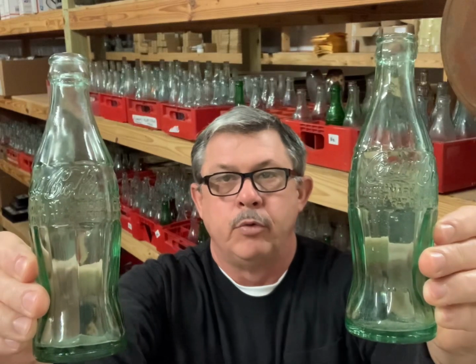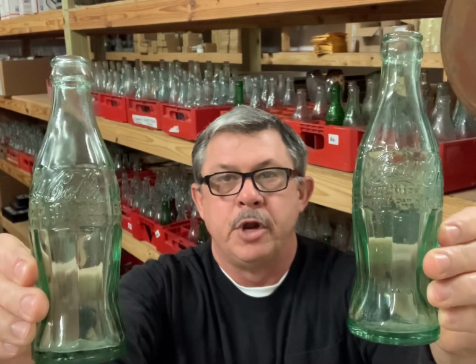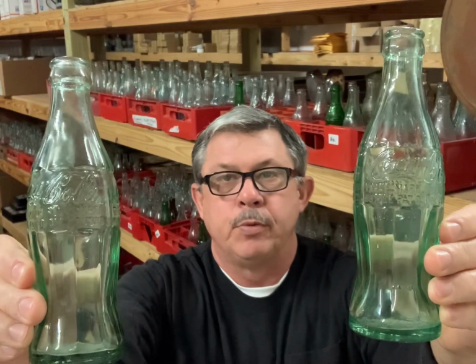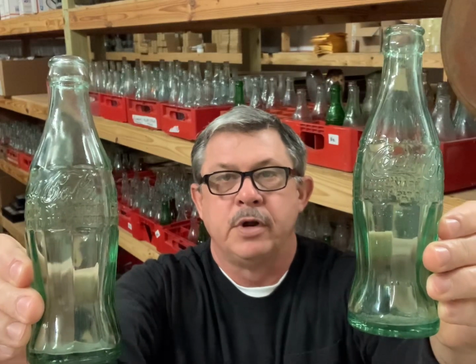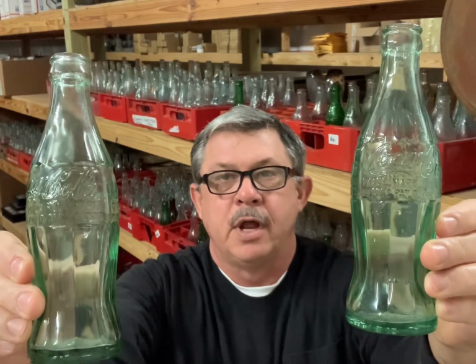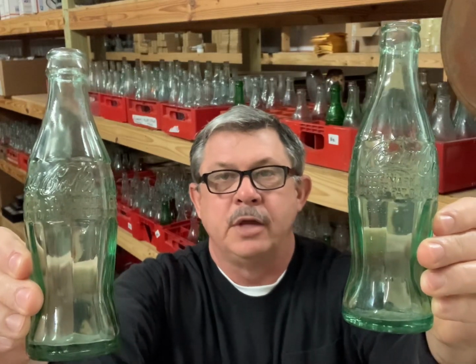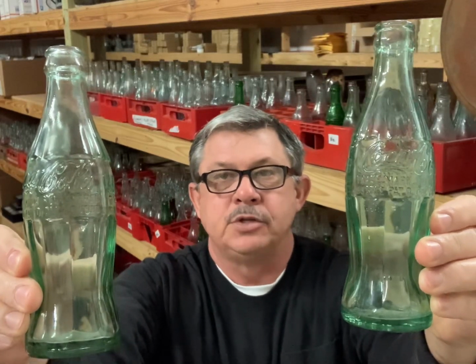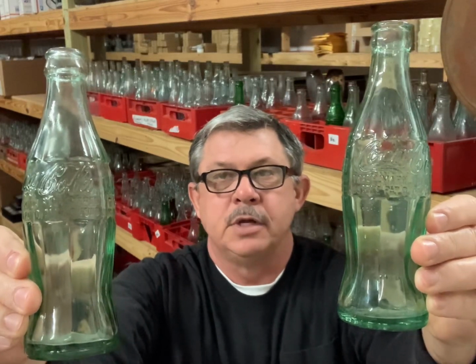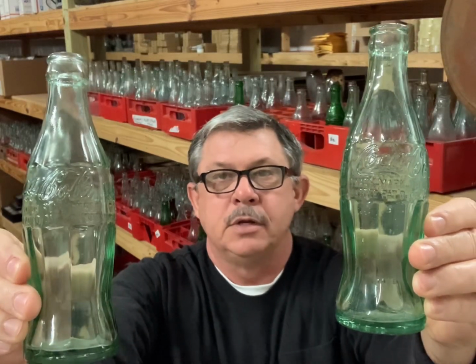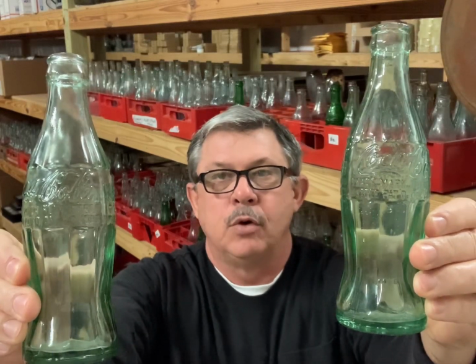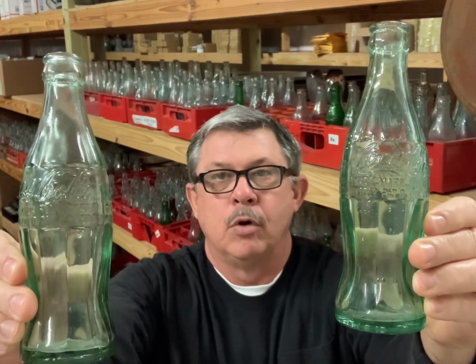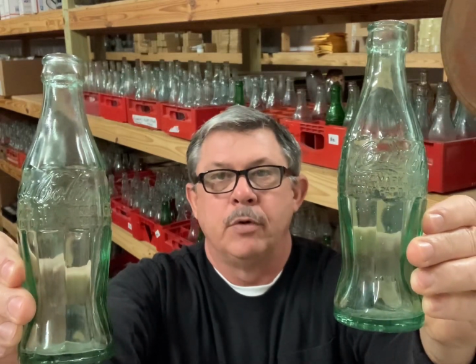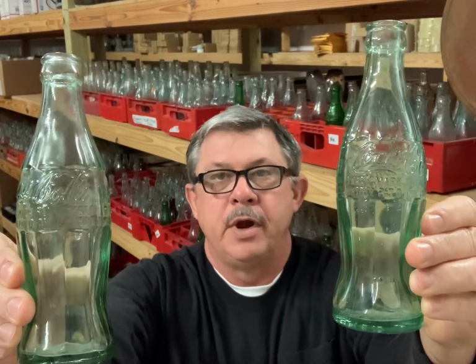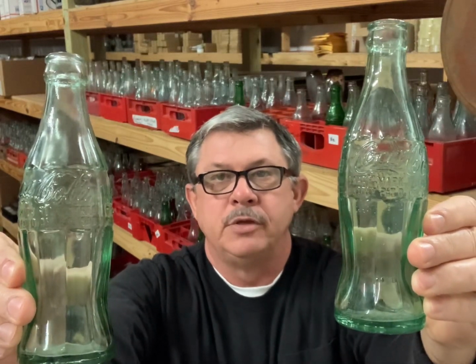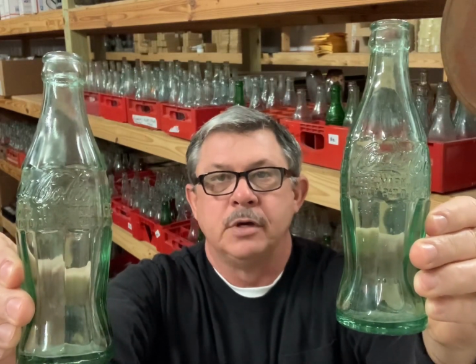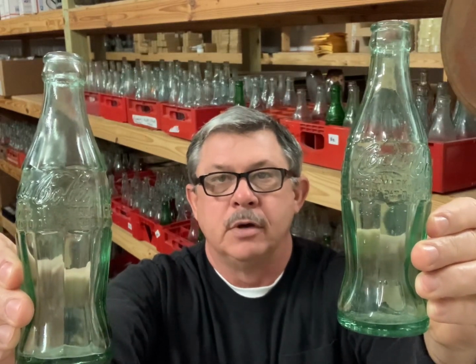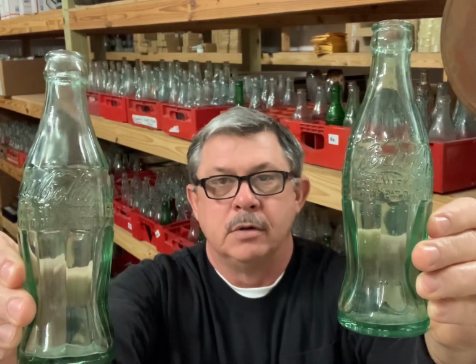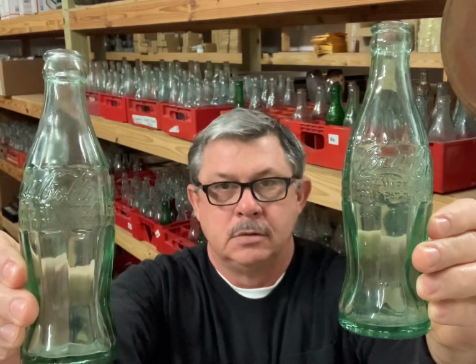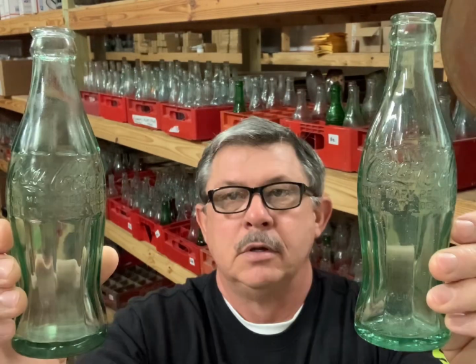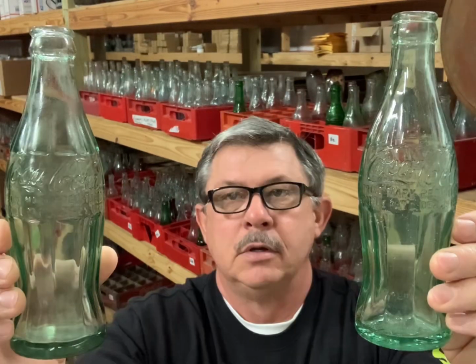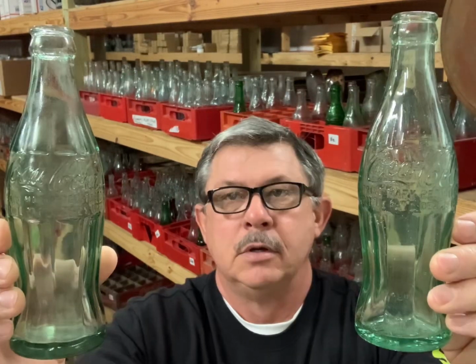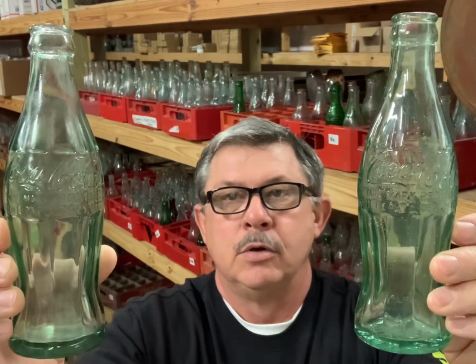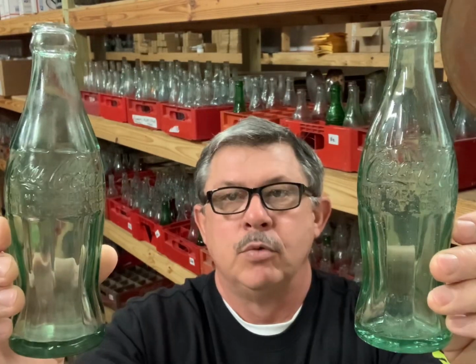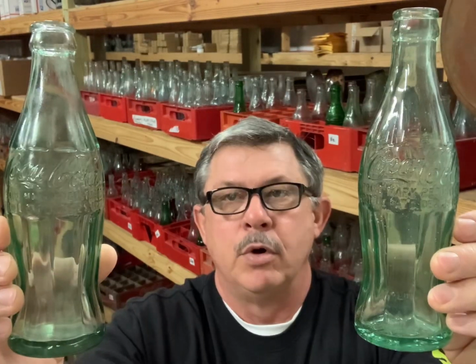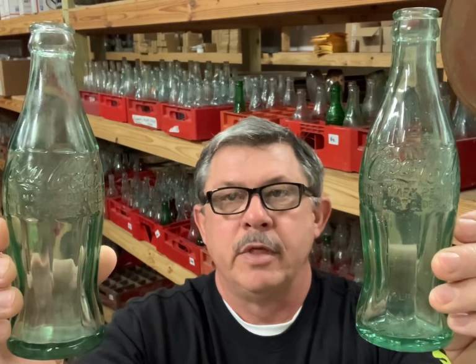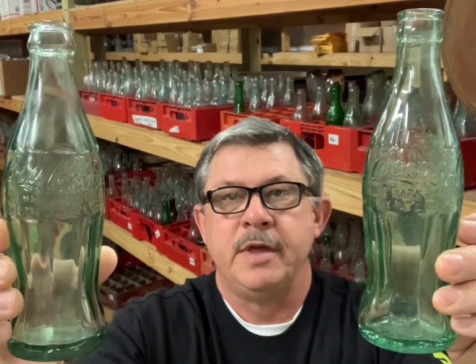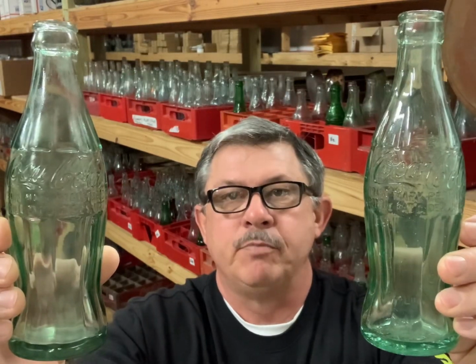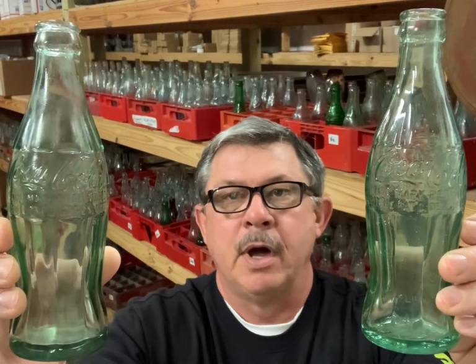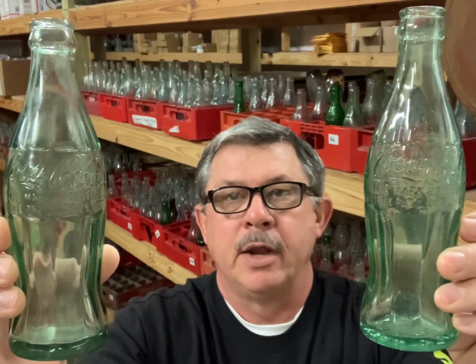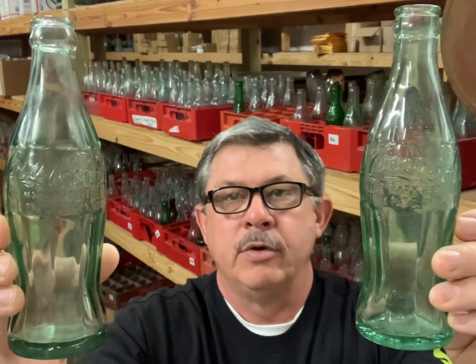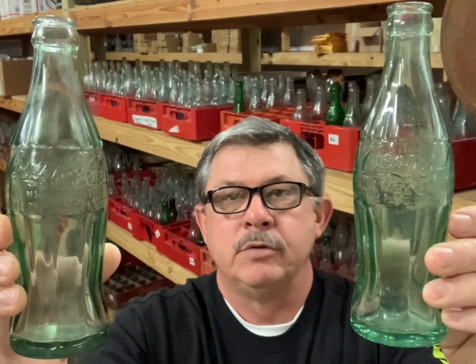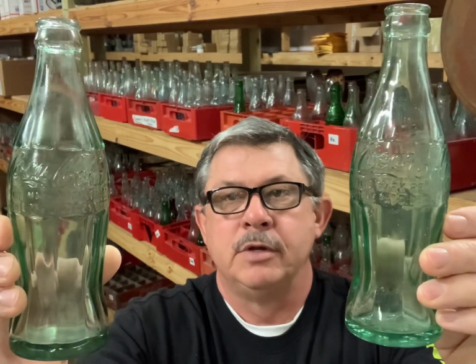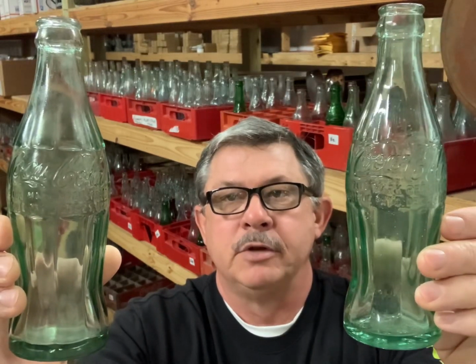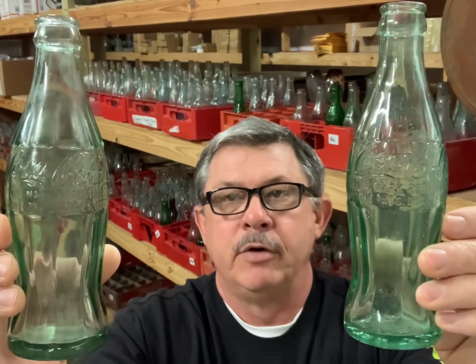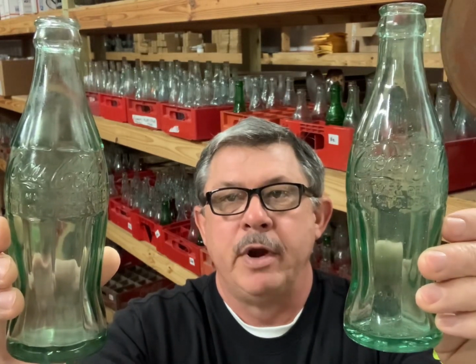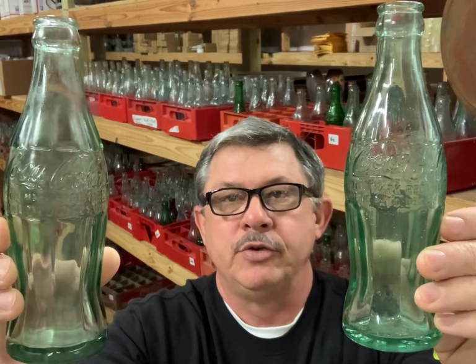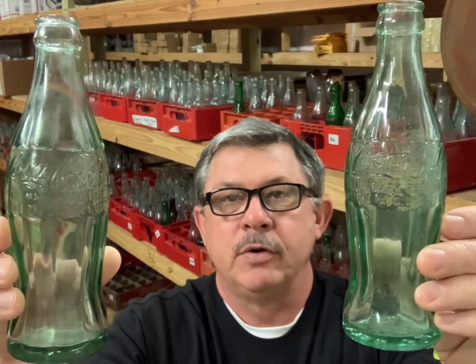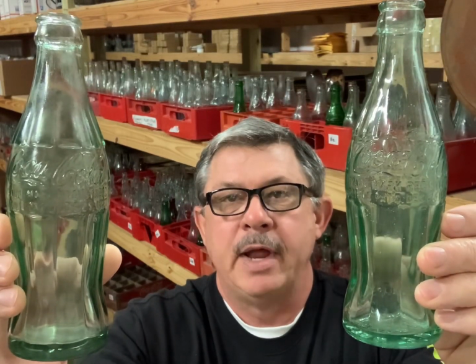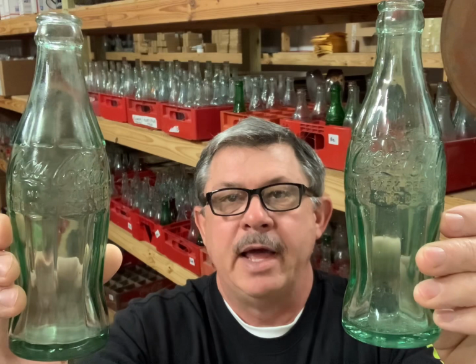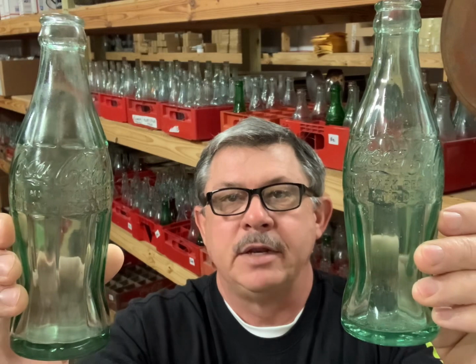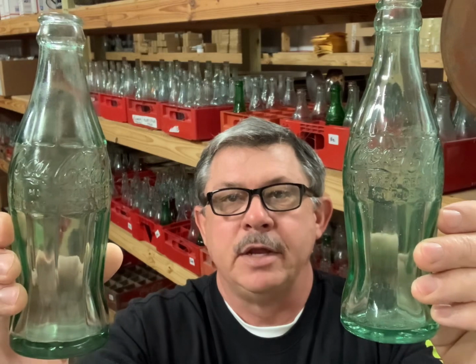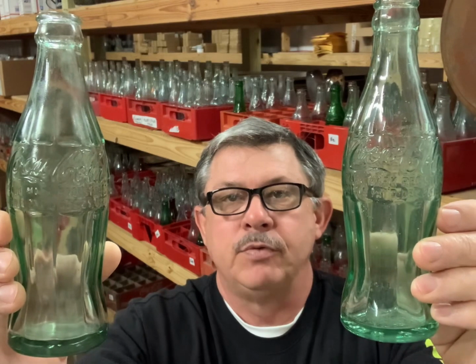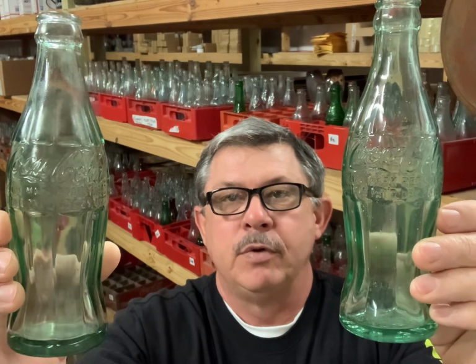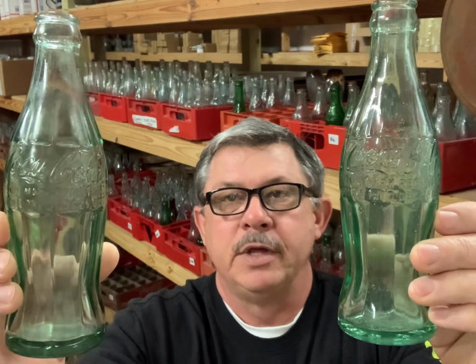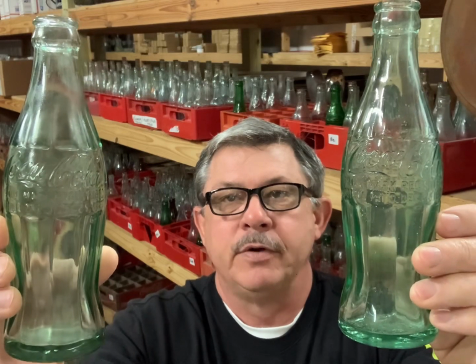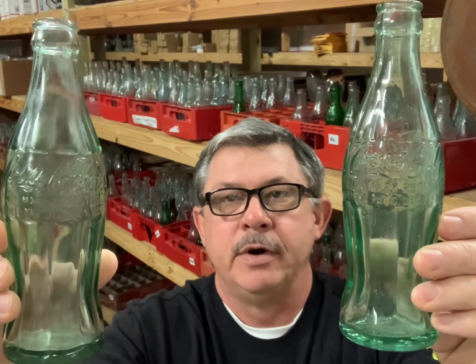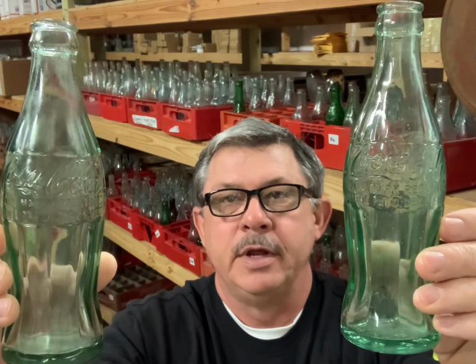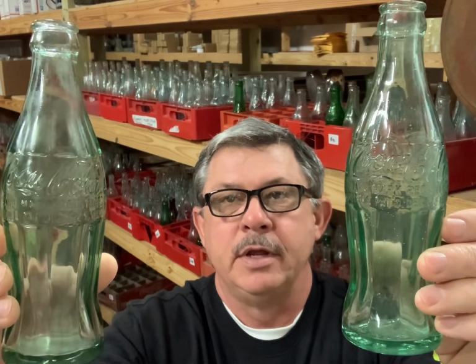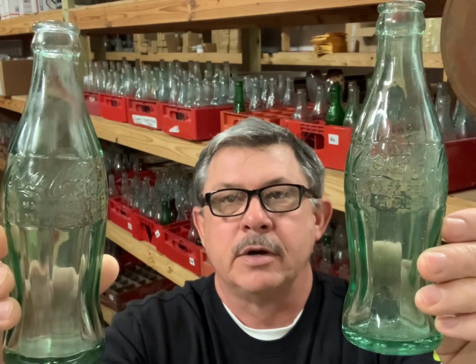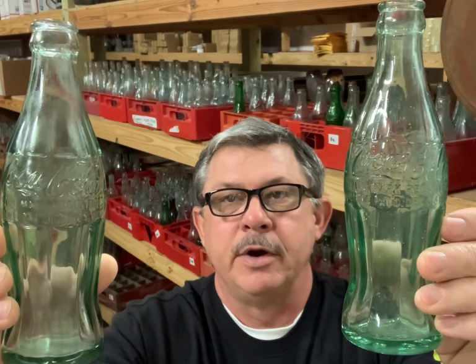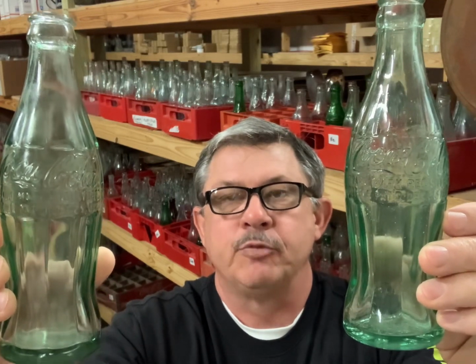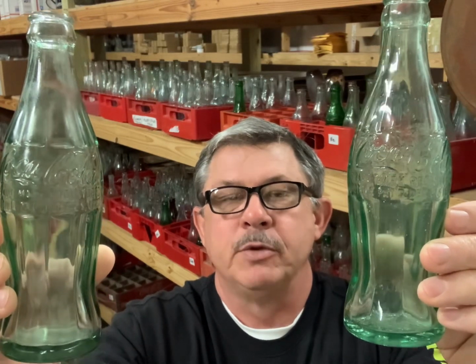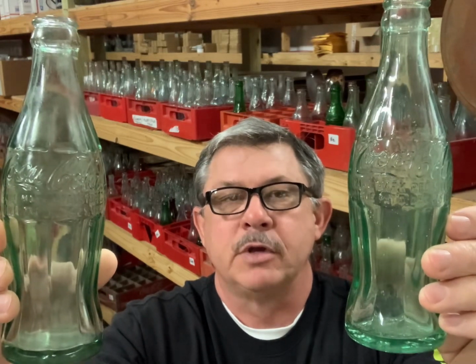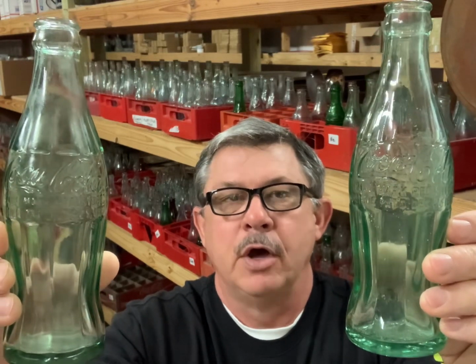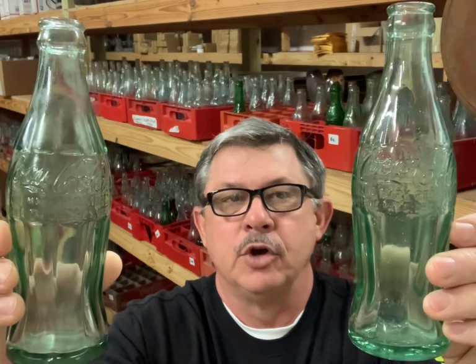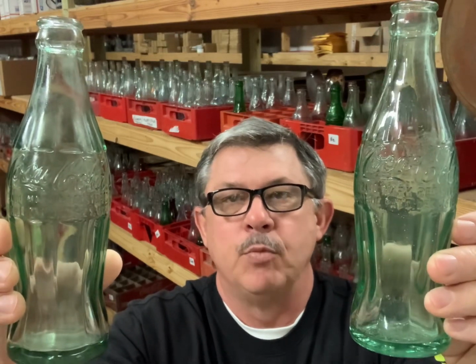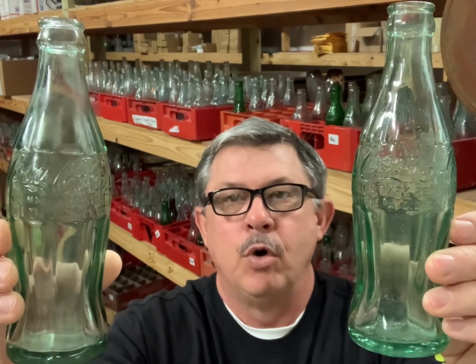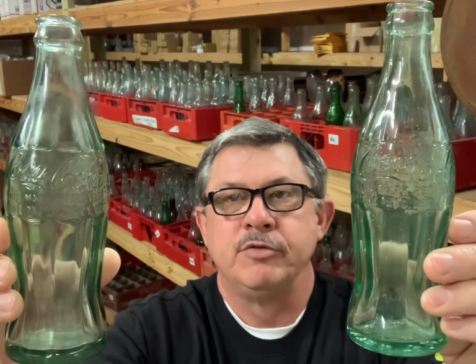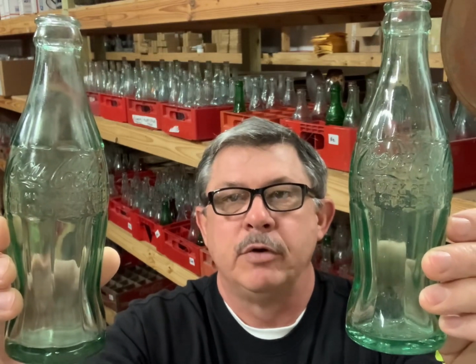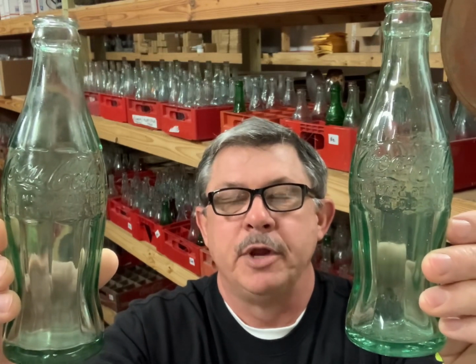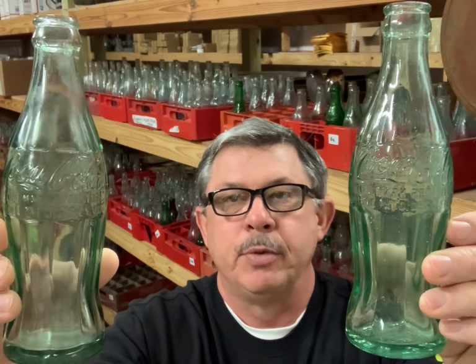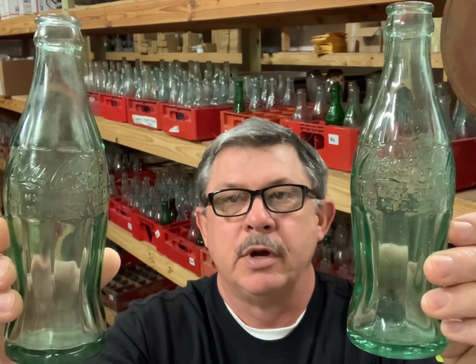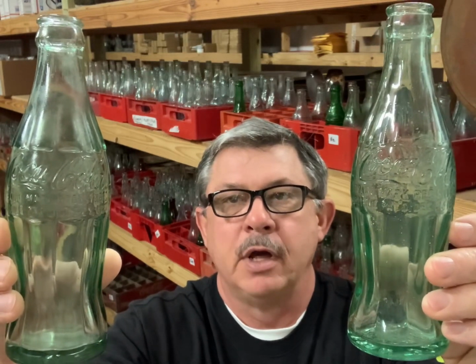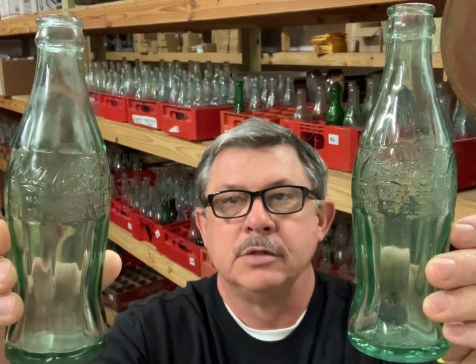Reproduction or original? One of these bottles is an original 1923 Christmas Coke and one's a reproduction.